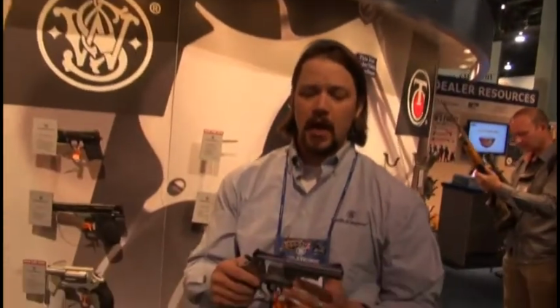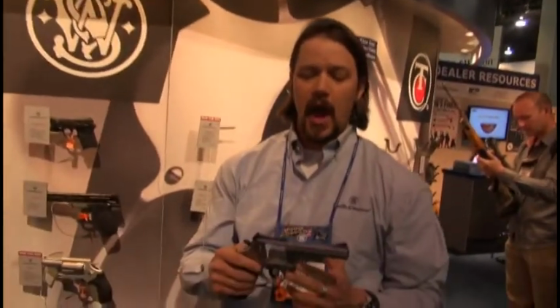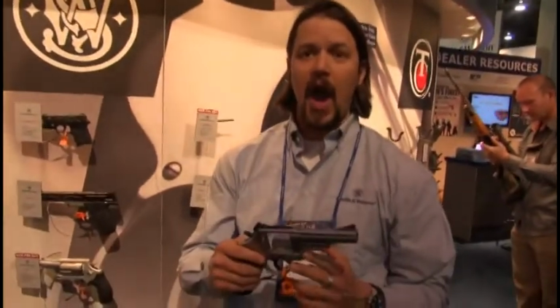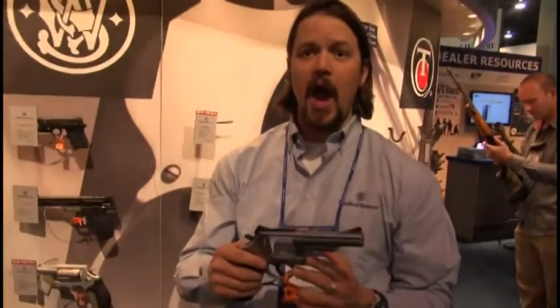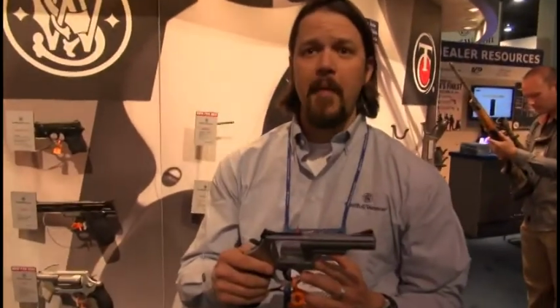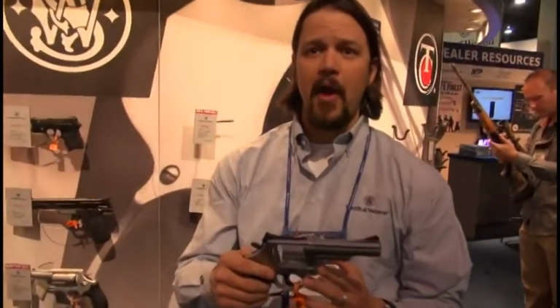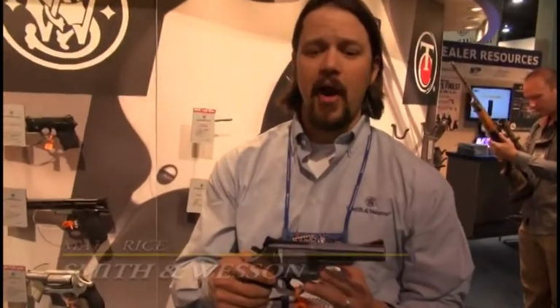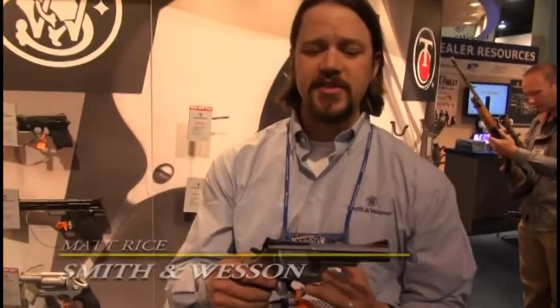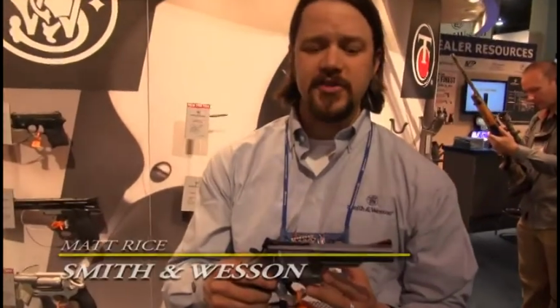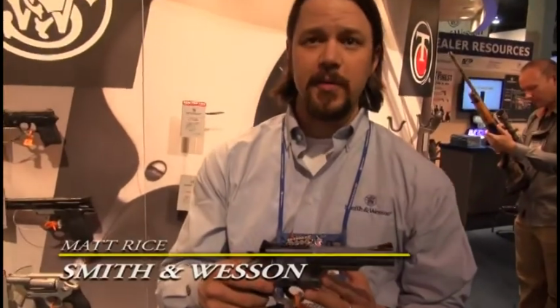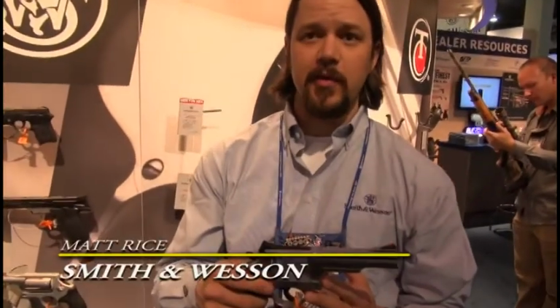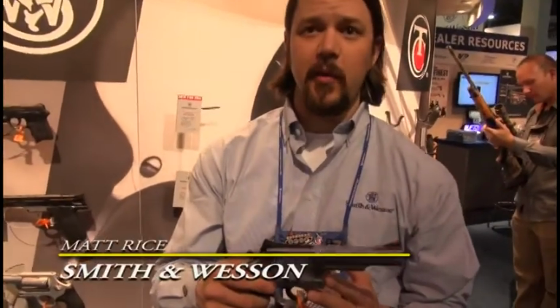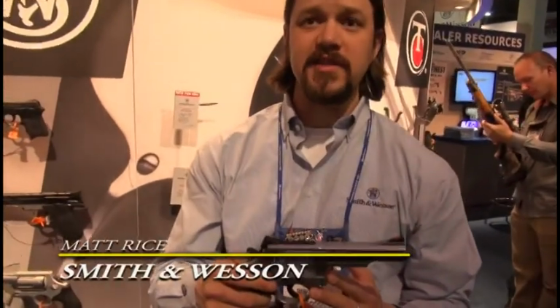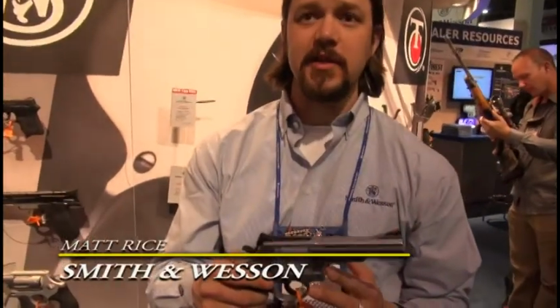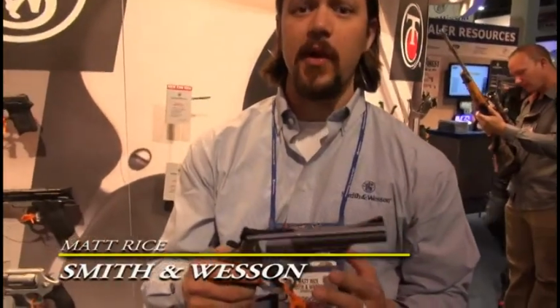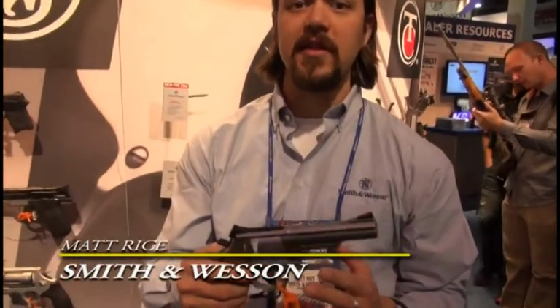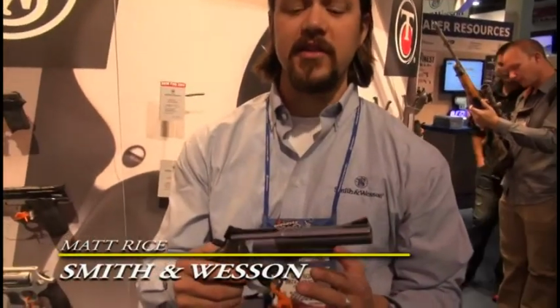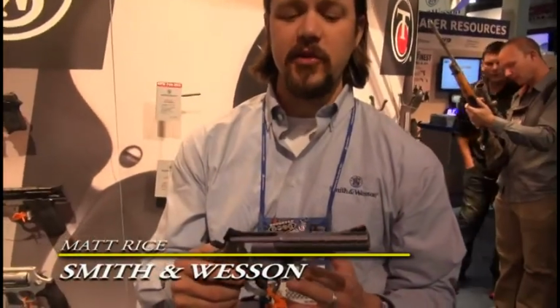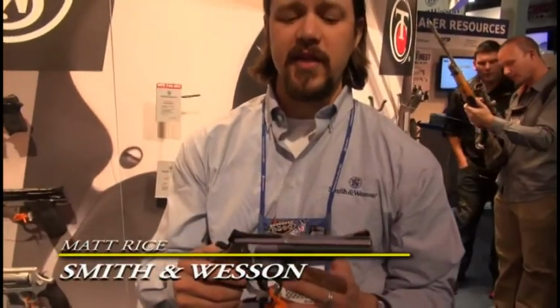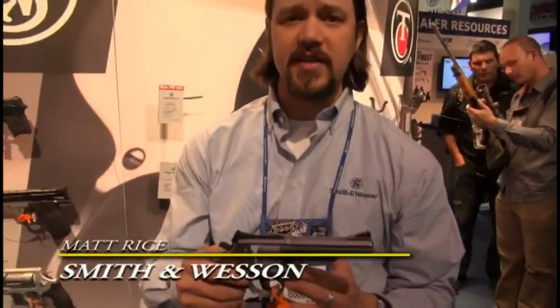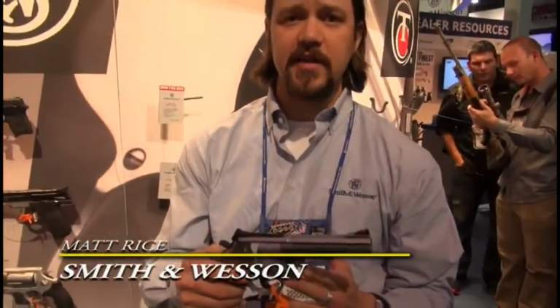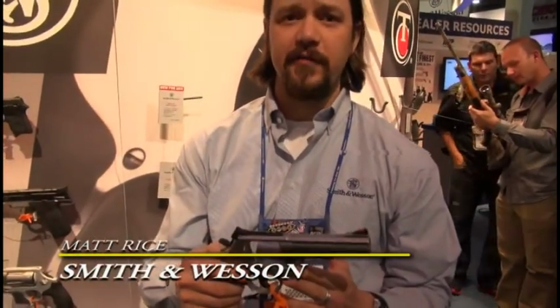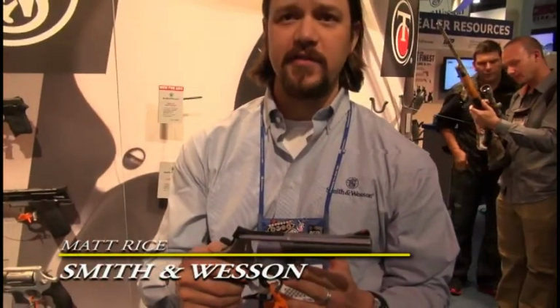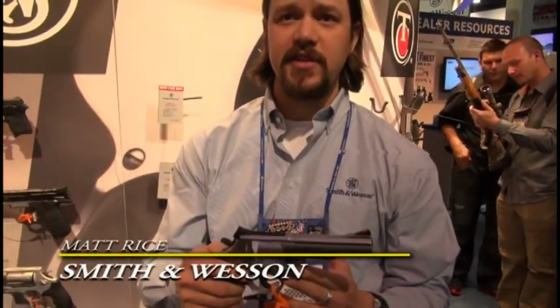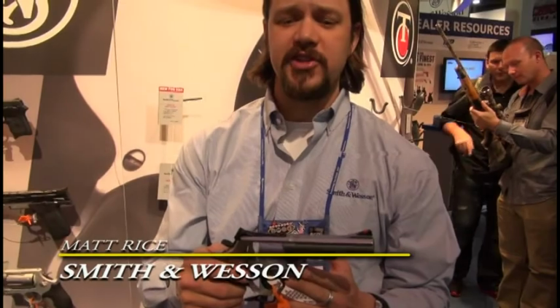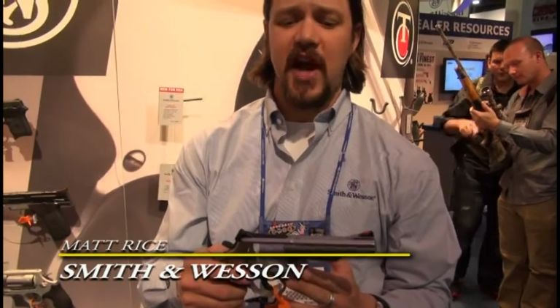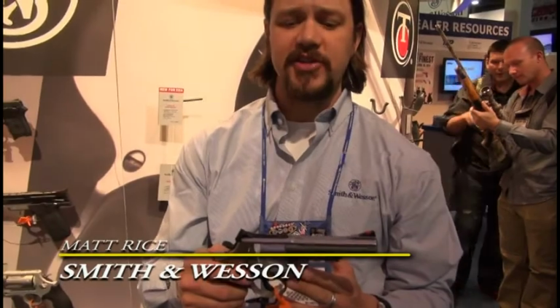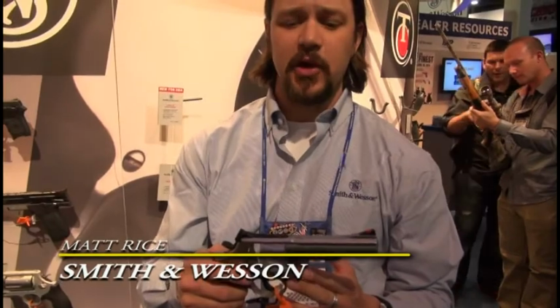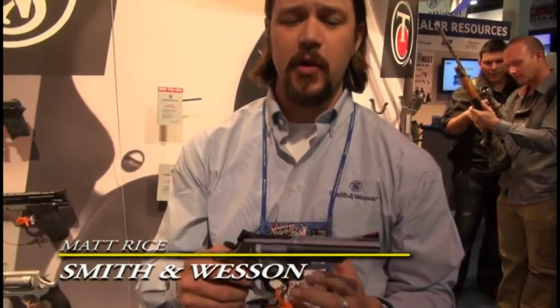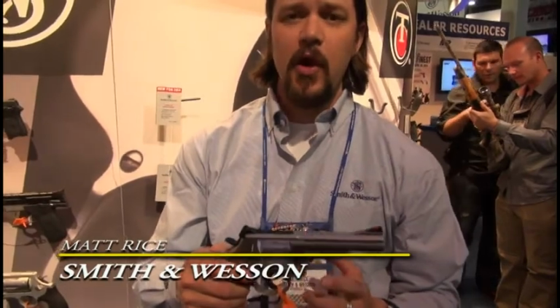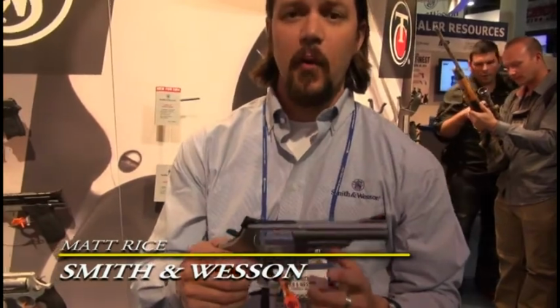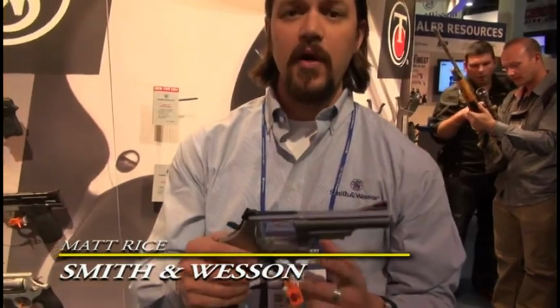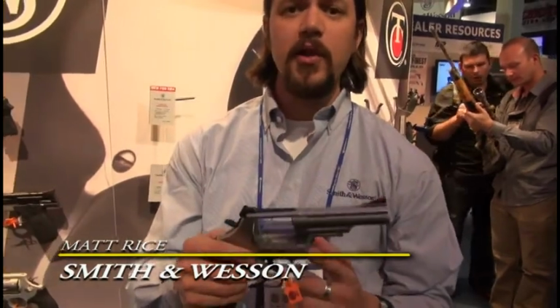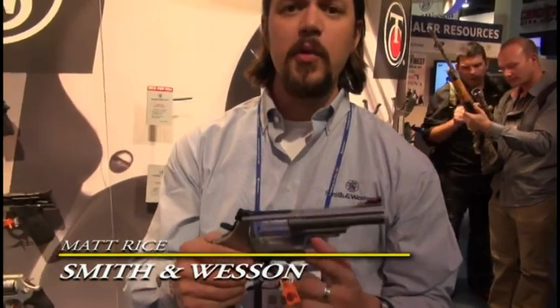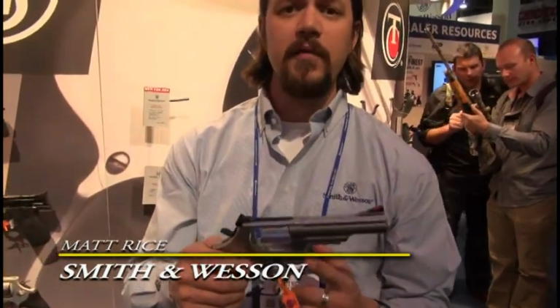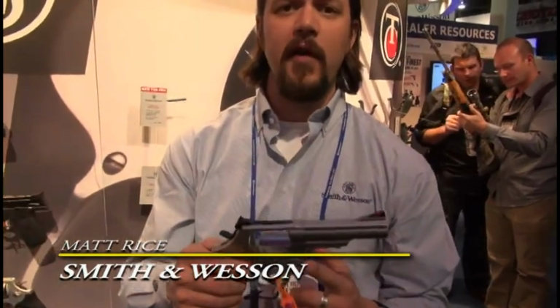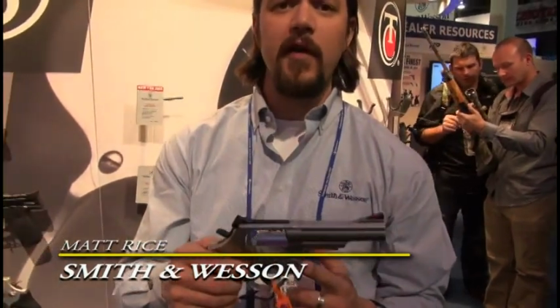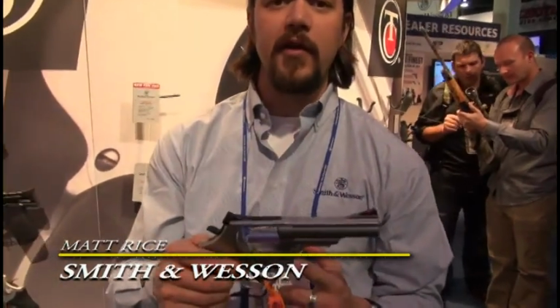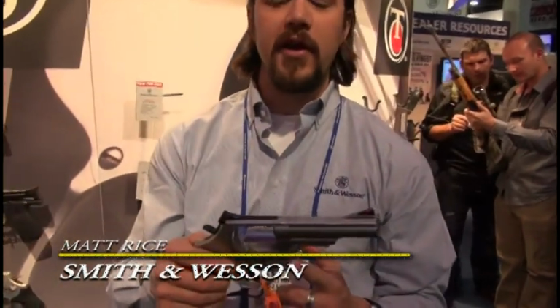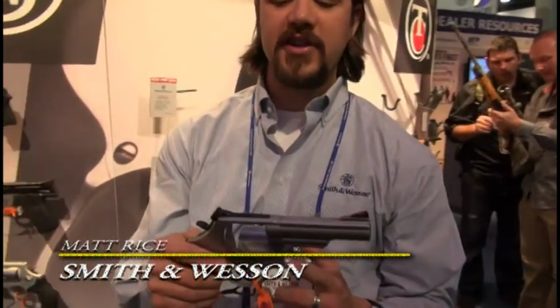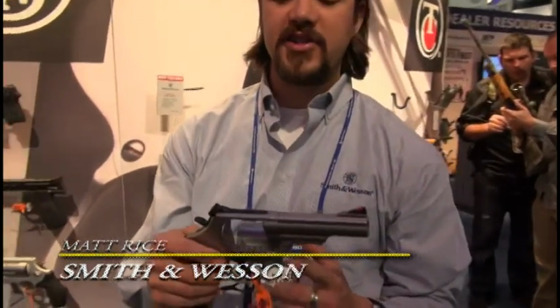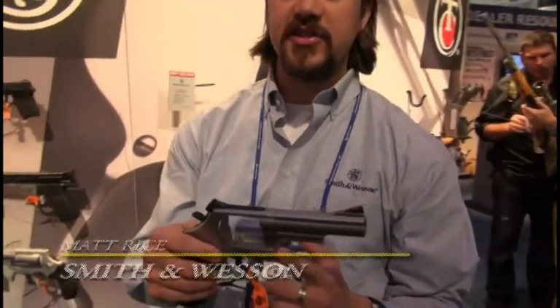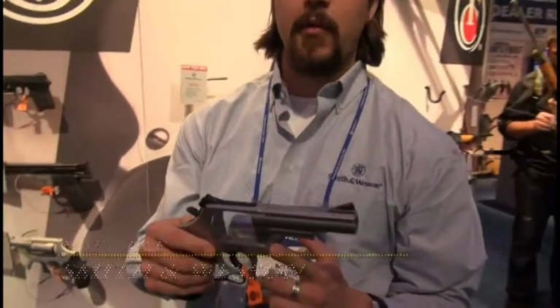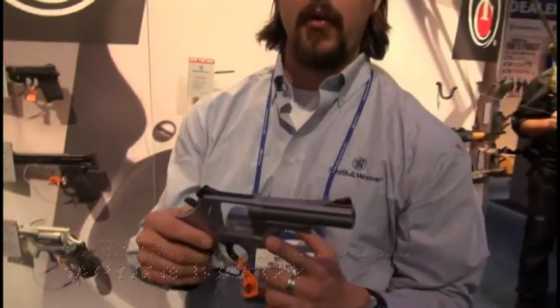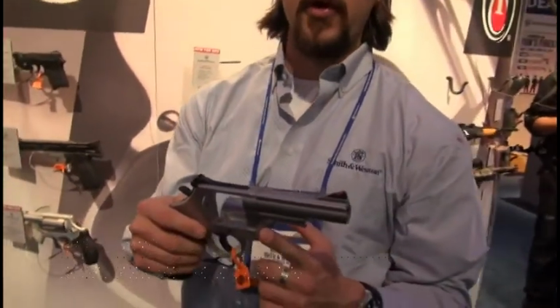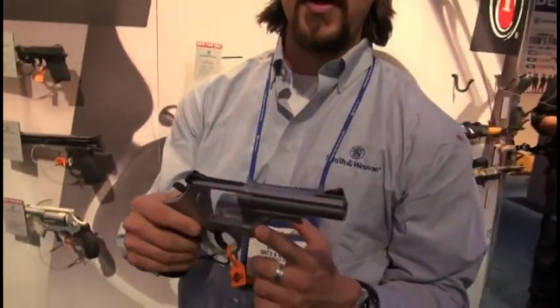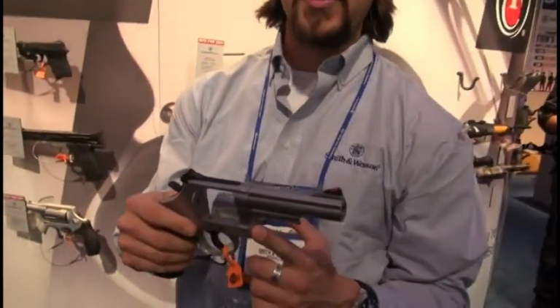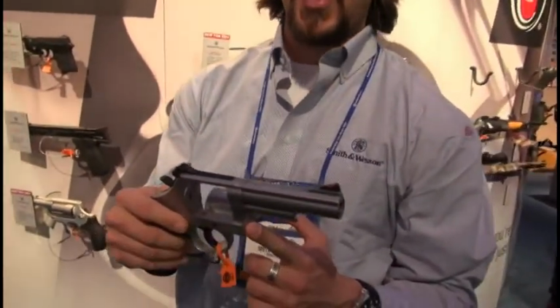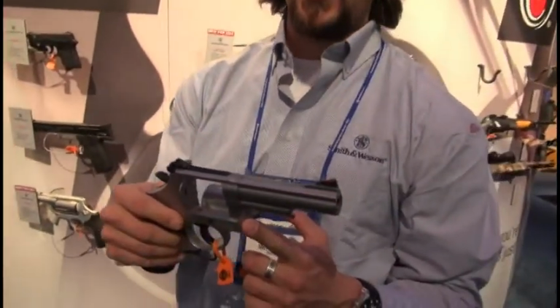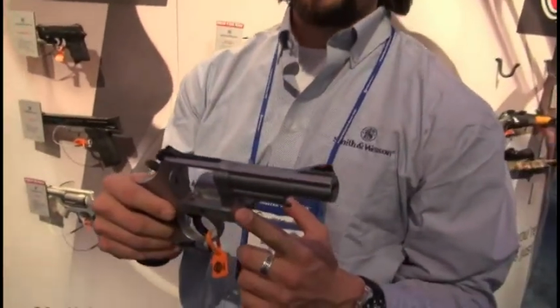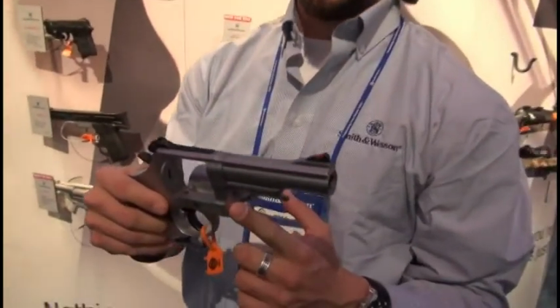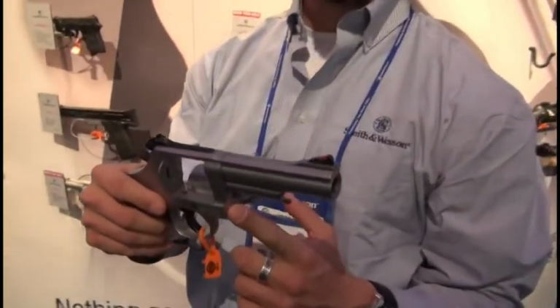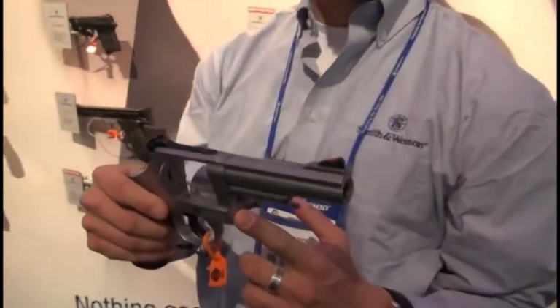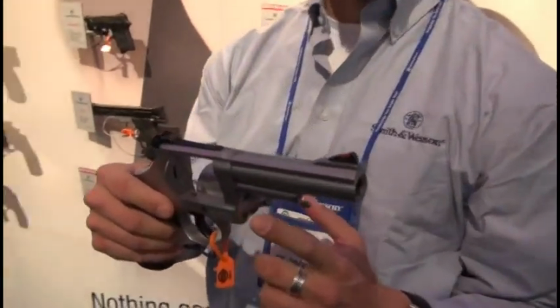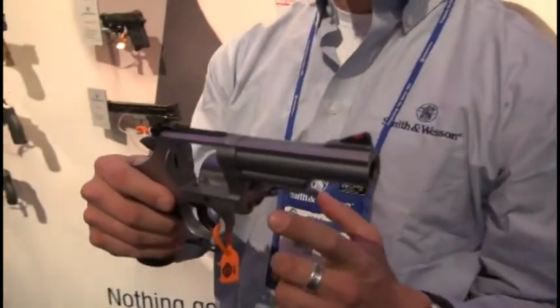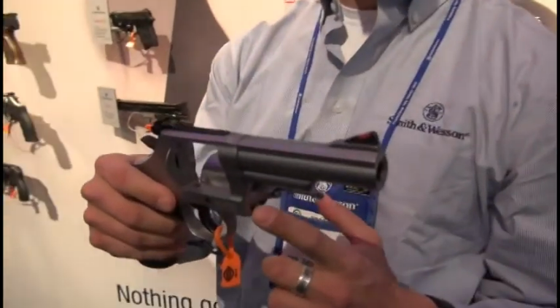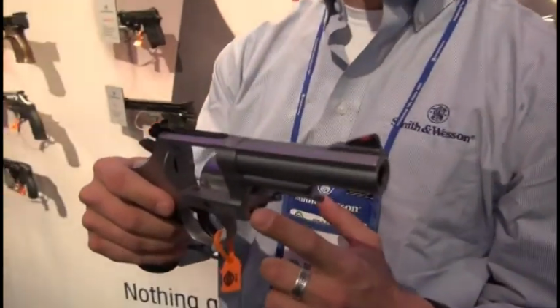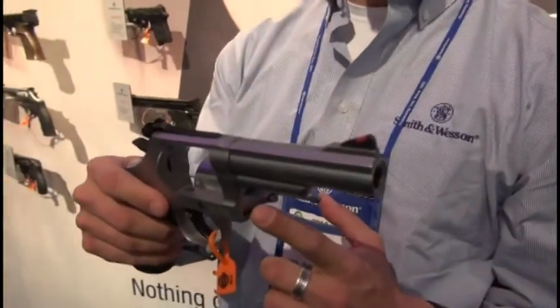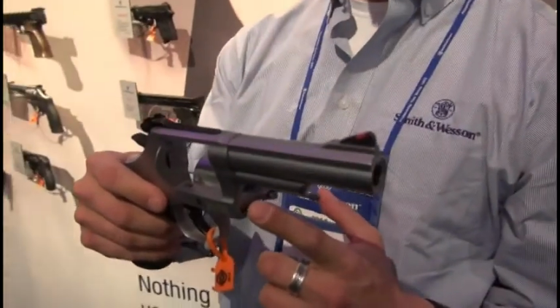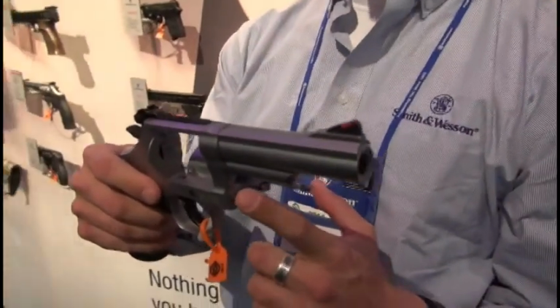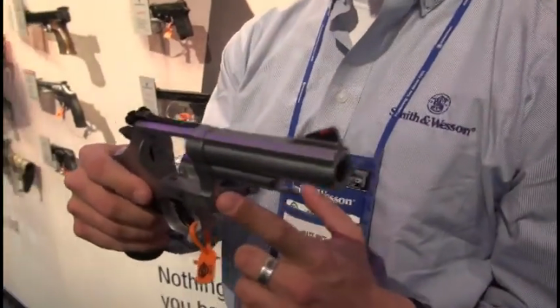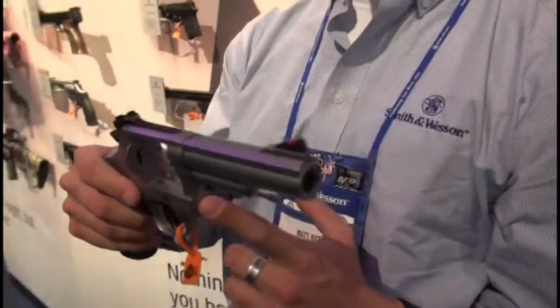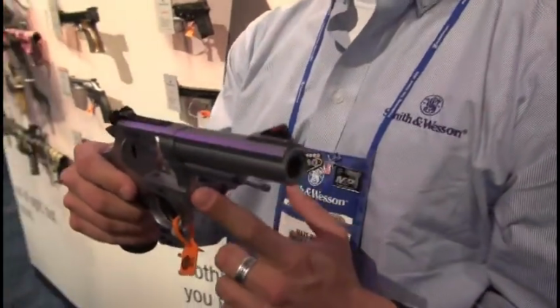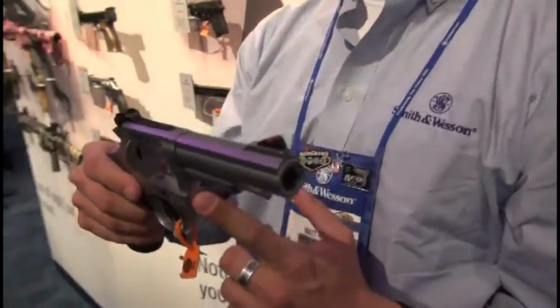Hi, I'm Matt Rice from Smith & Wesson. We're here at the 2014 SHOT Show. One of the new revolver introductions that we're really excited to be offering is the Model 69.